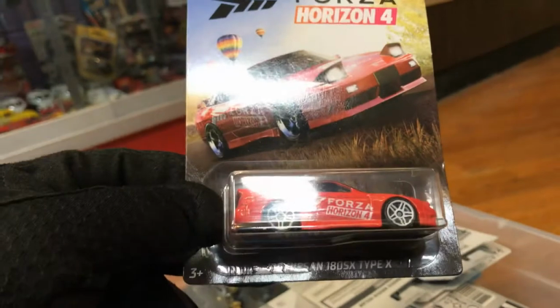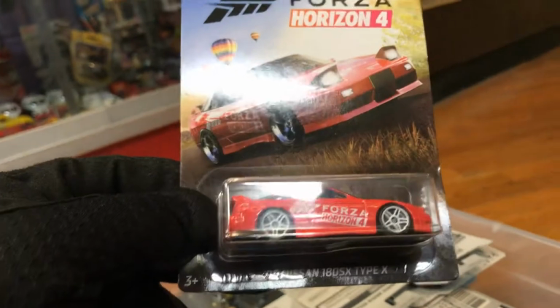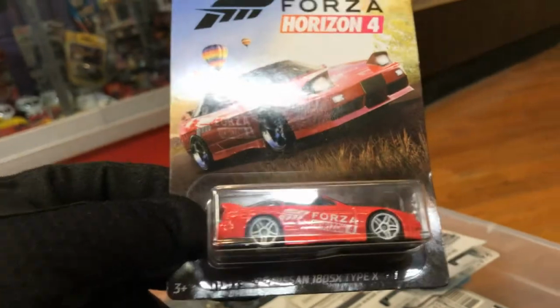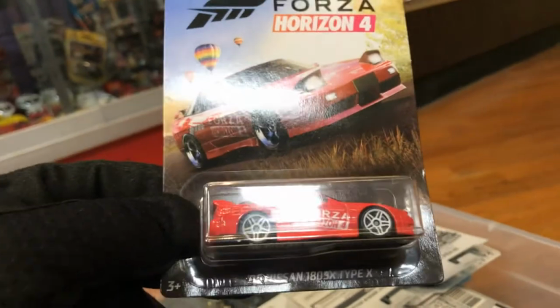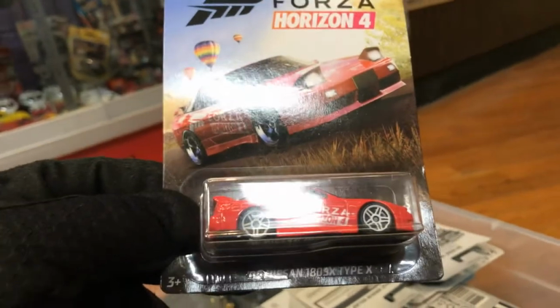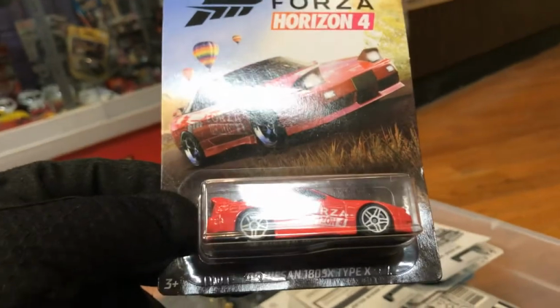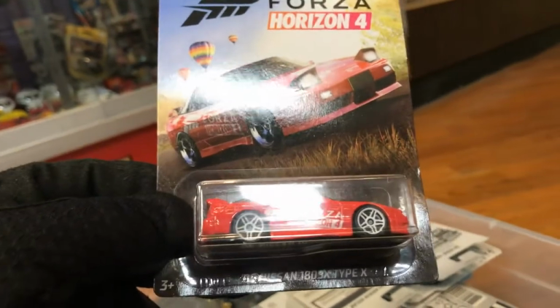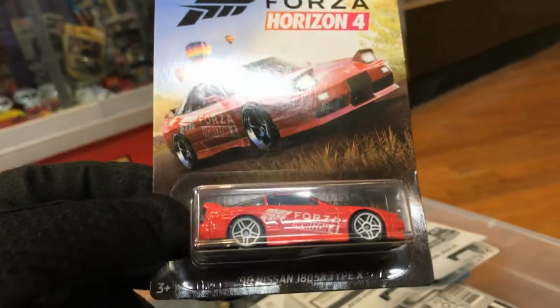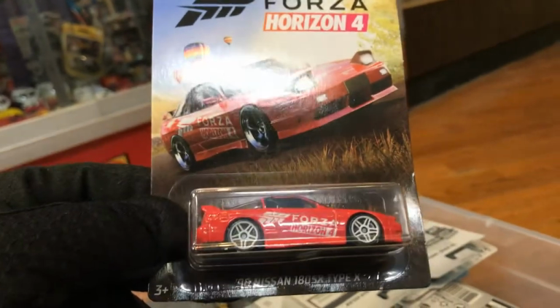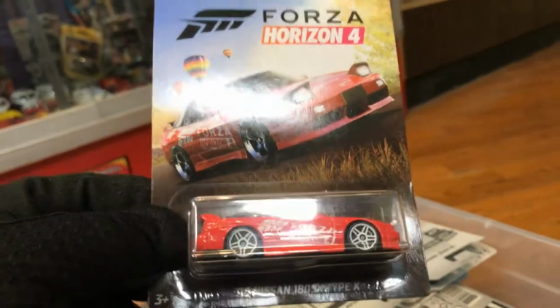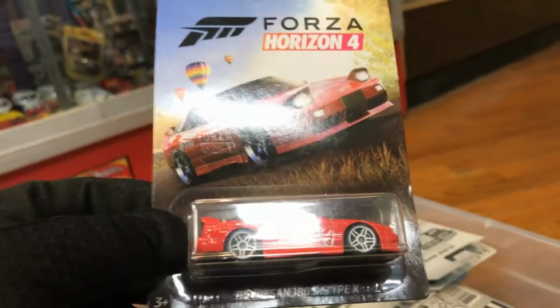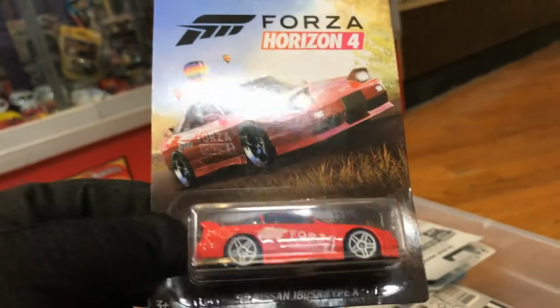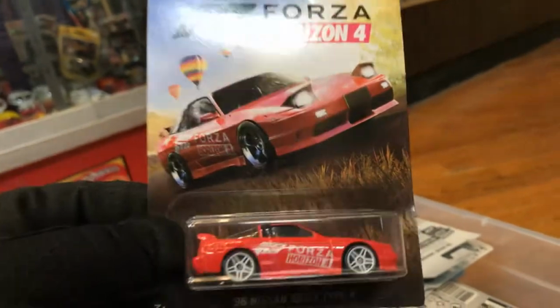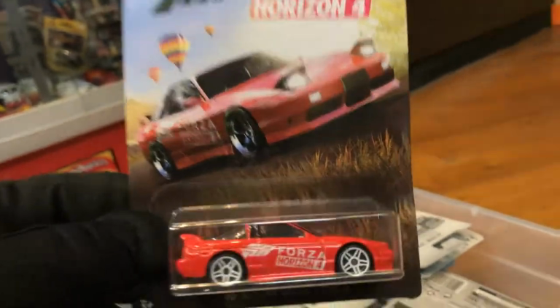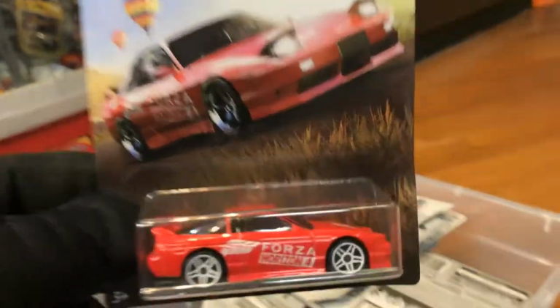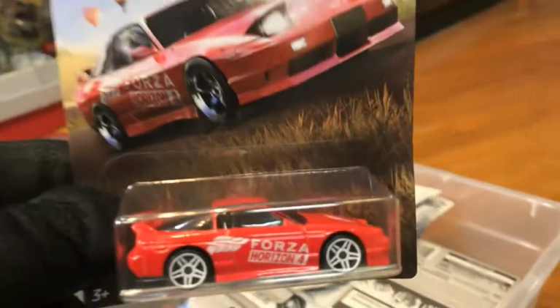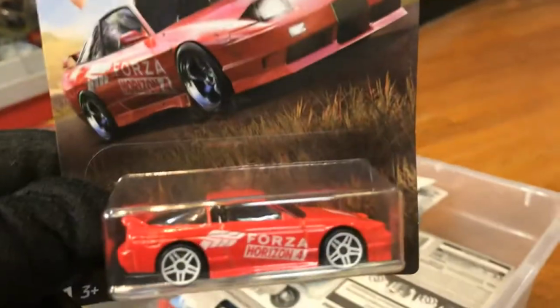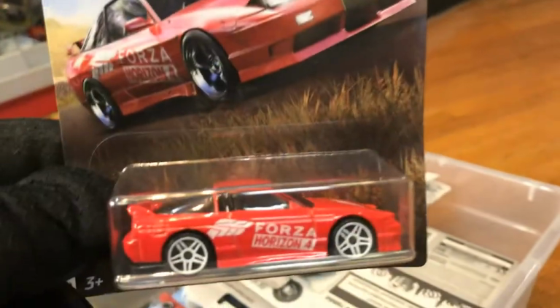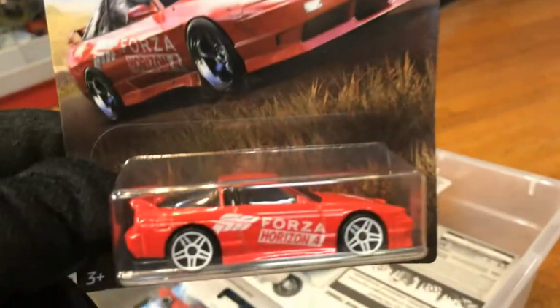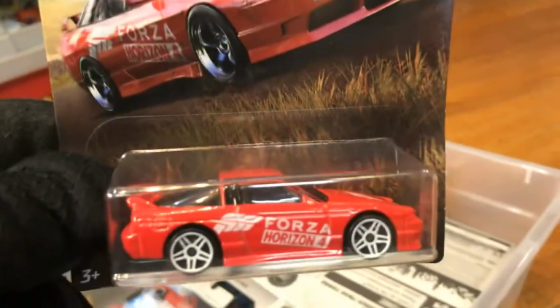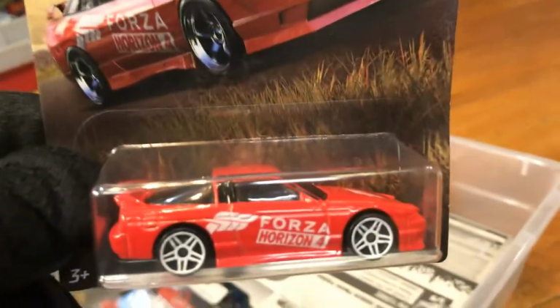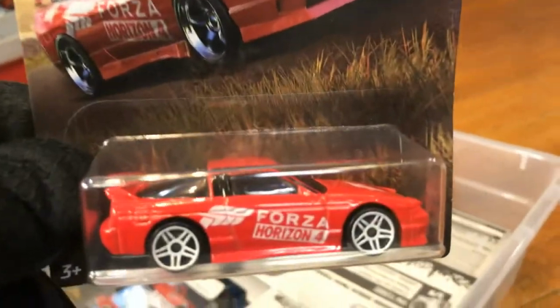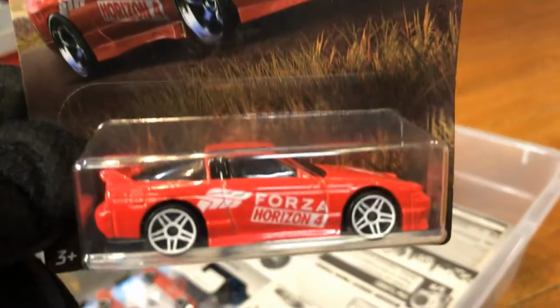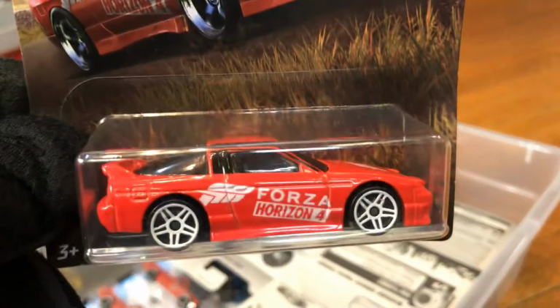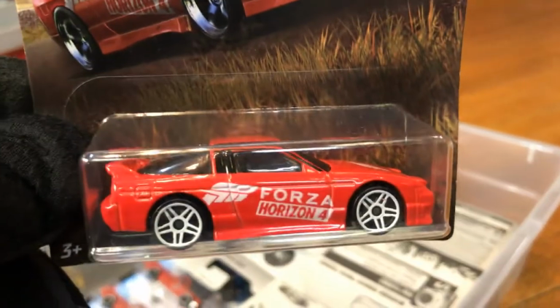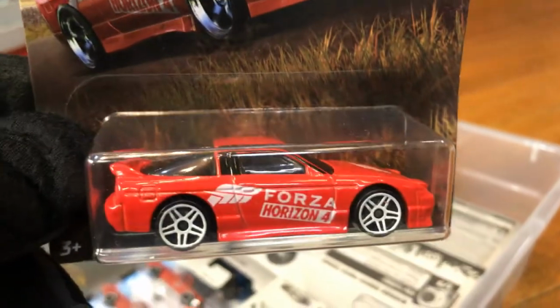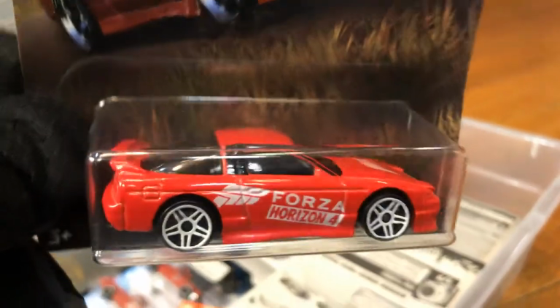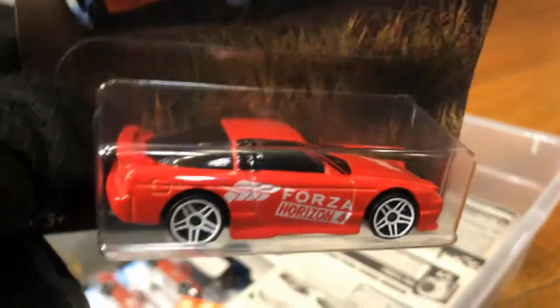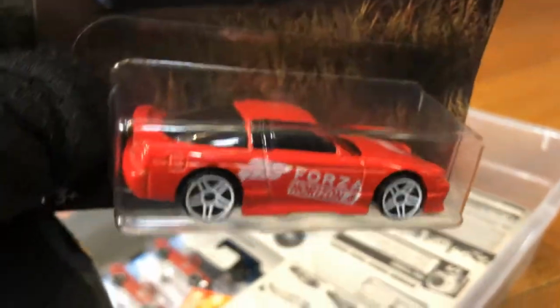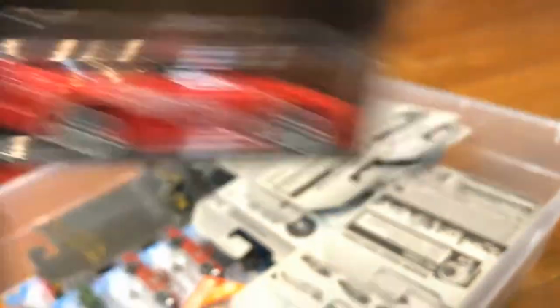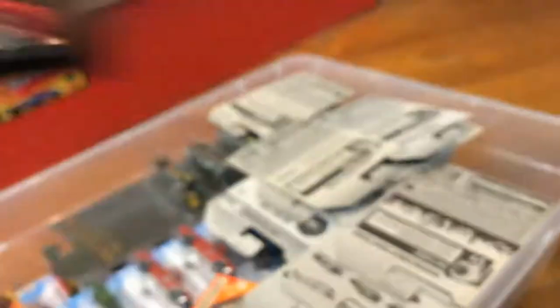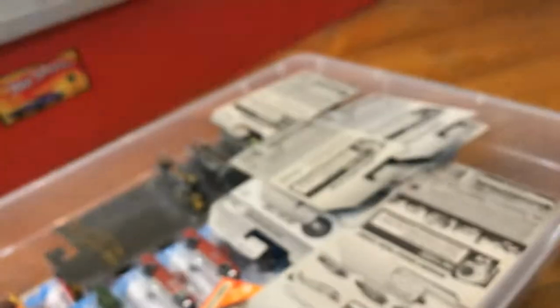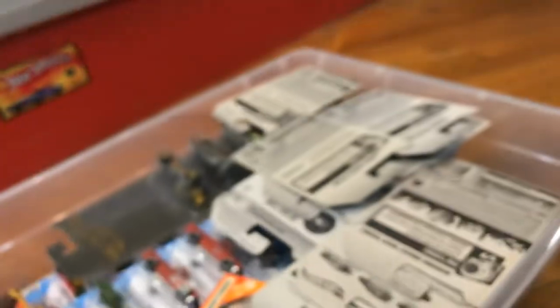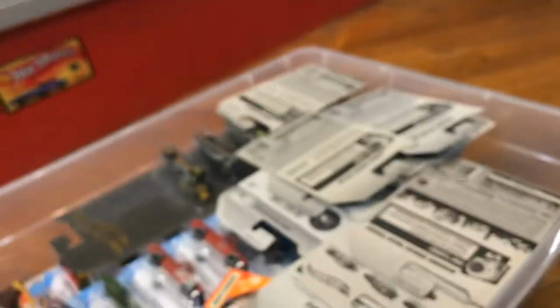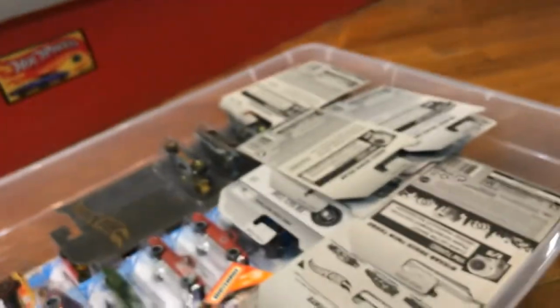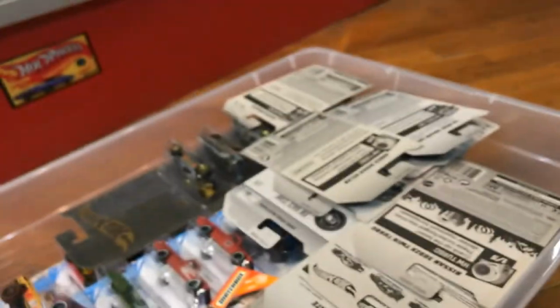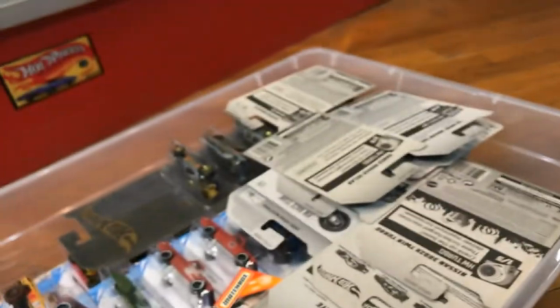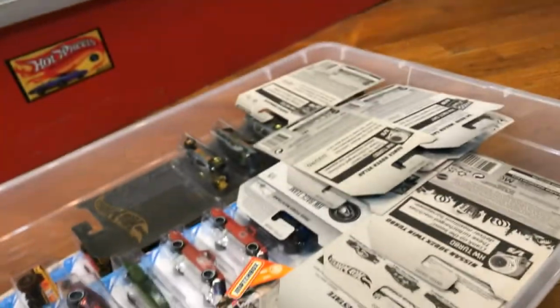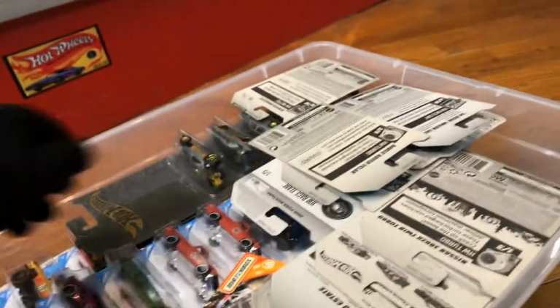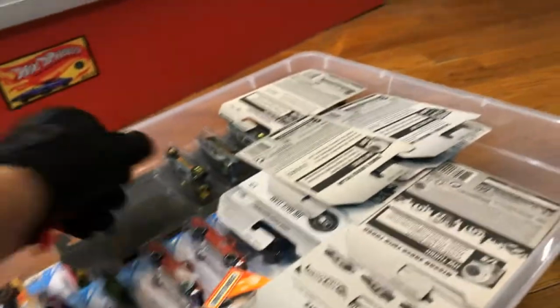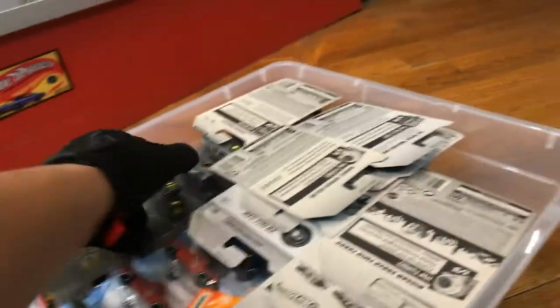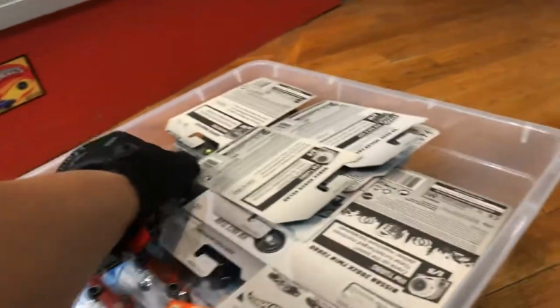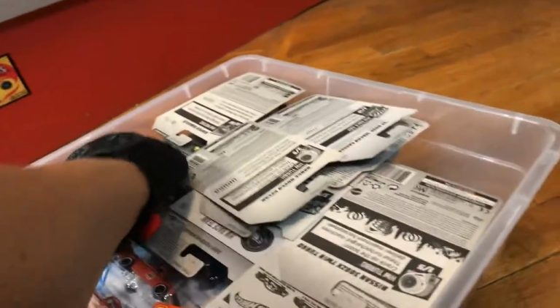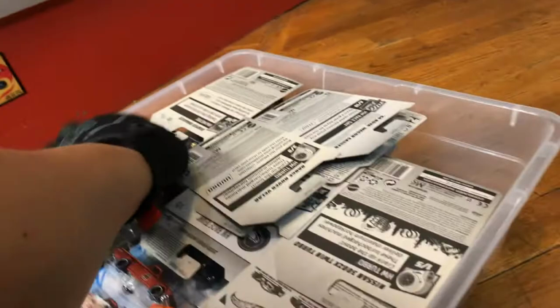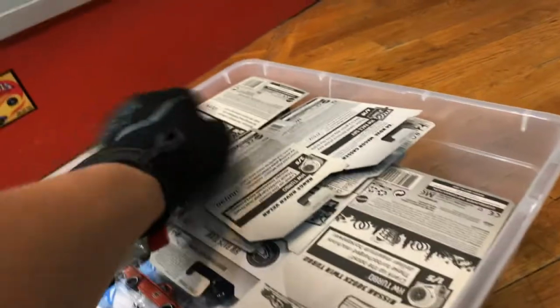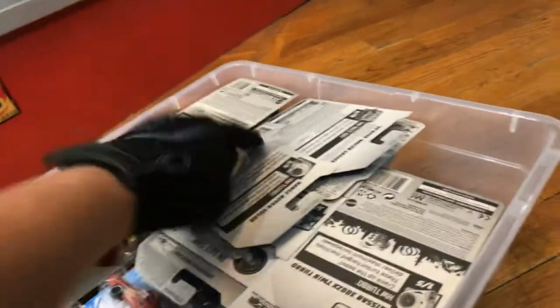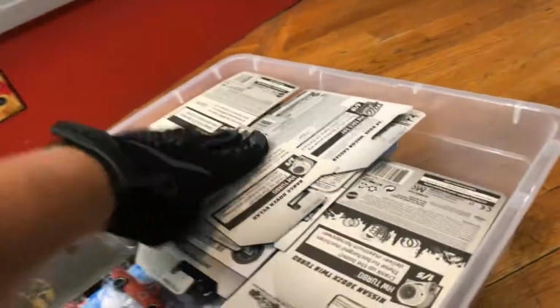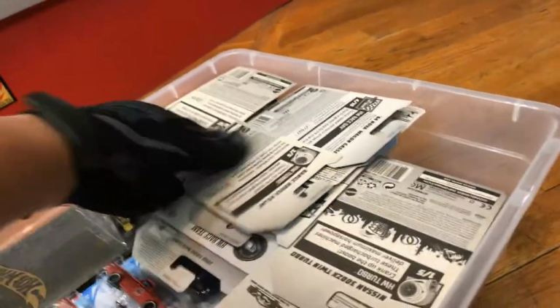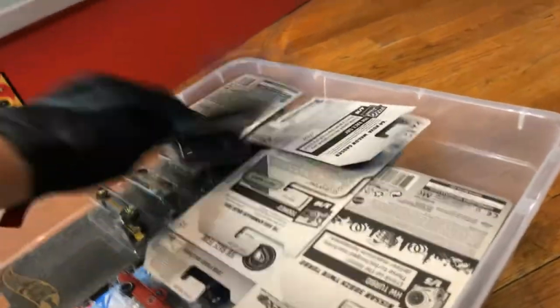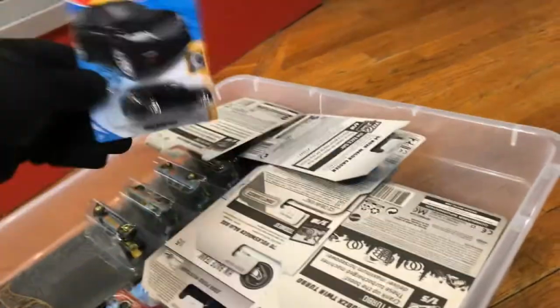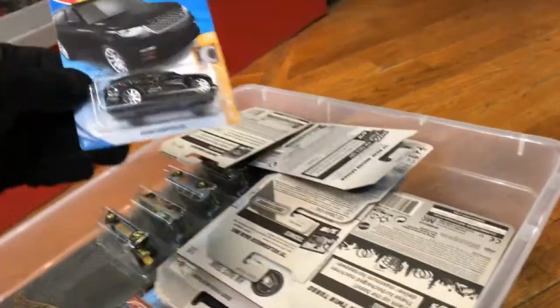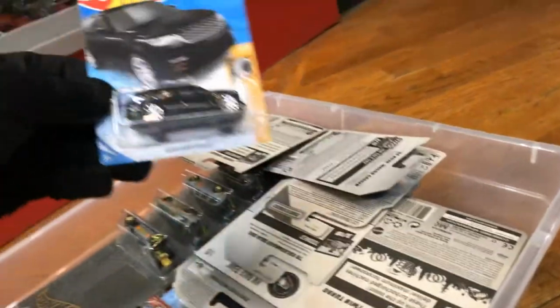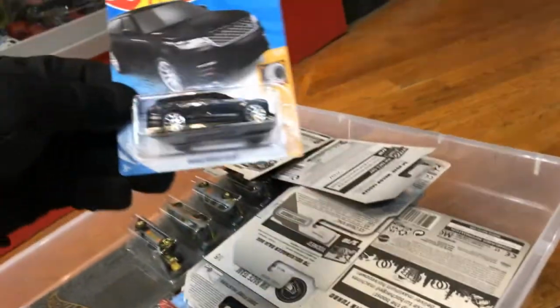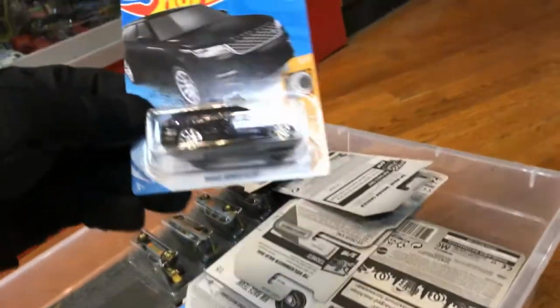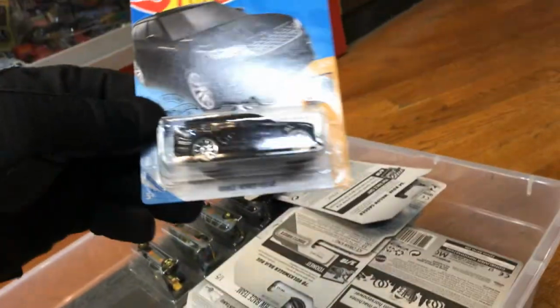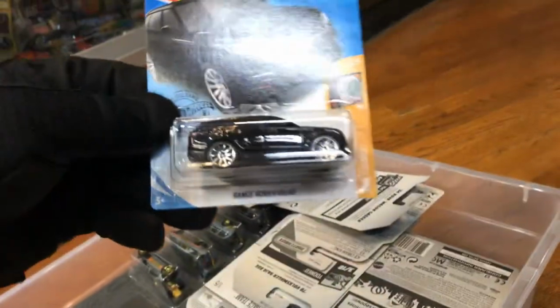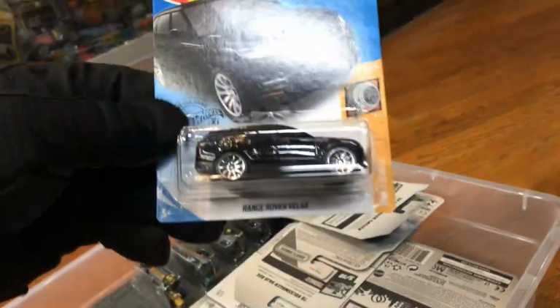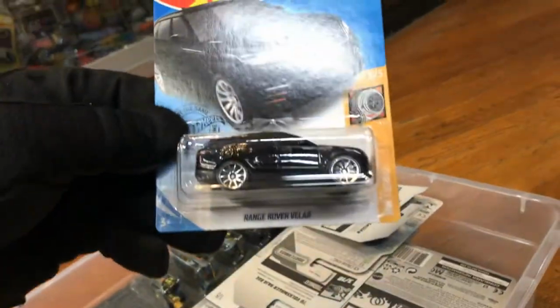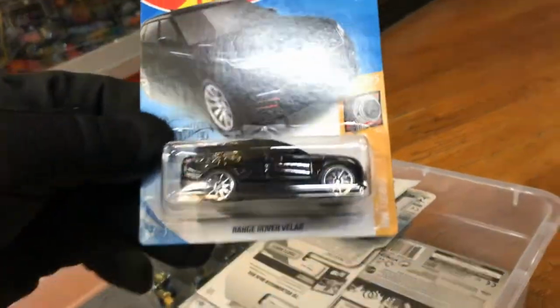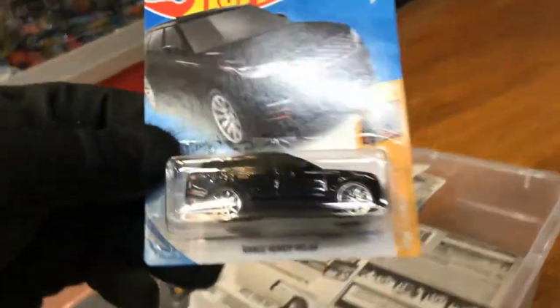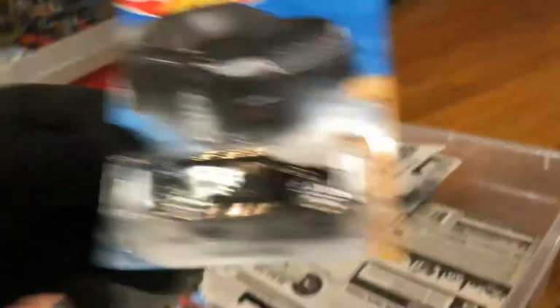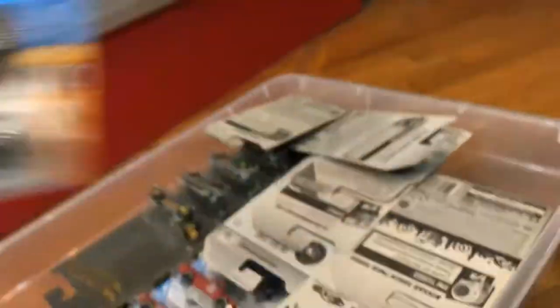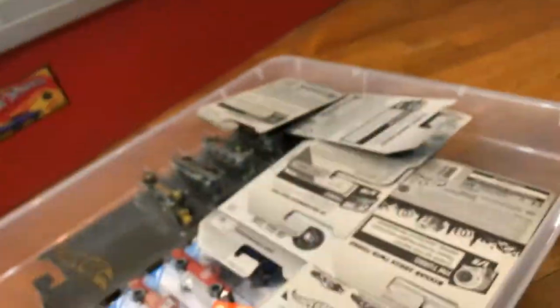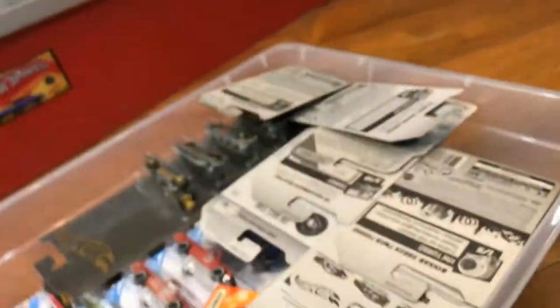'96 Nissan 180SX Type X, Forza — beautiful paint job. What else do I find in here? Range Rover.